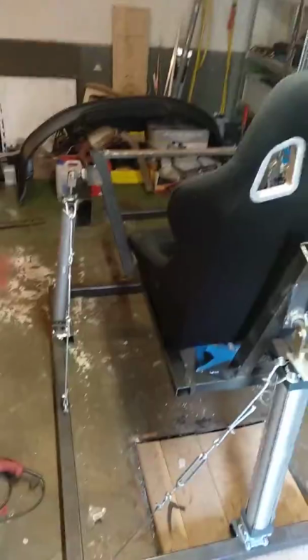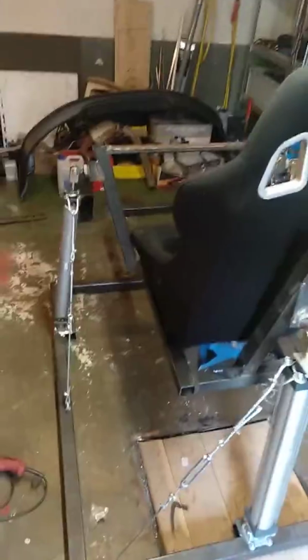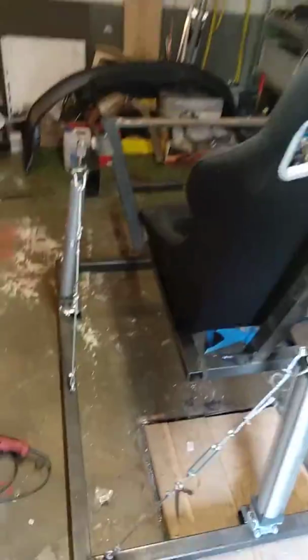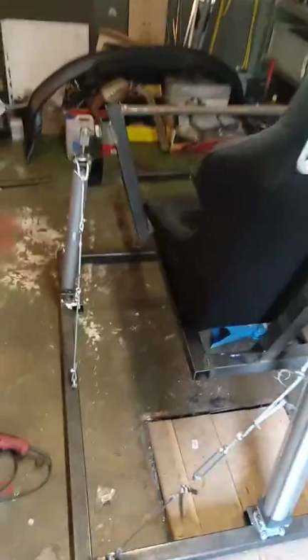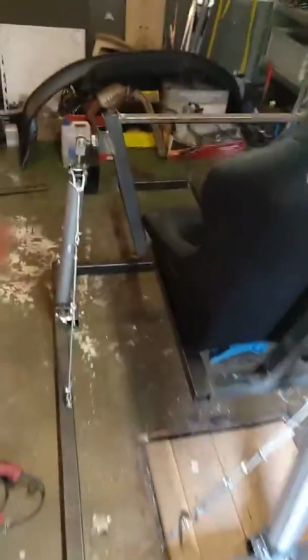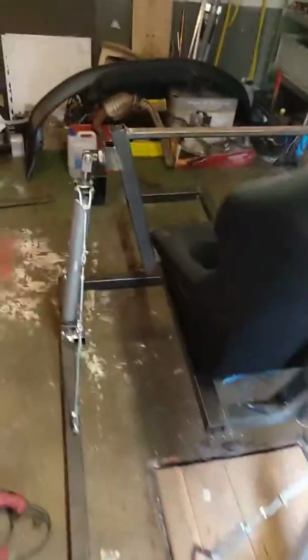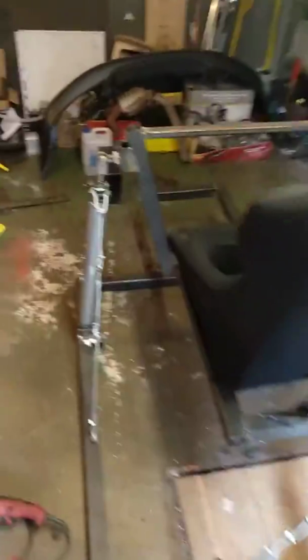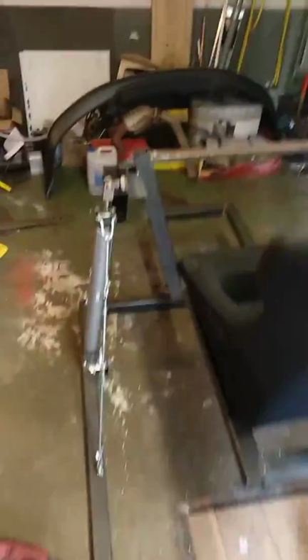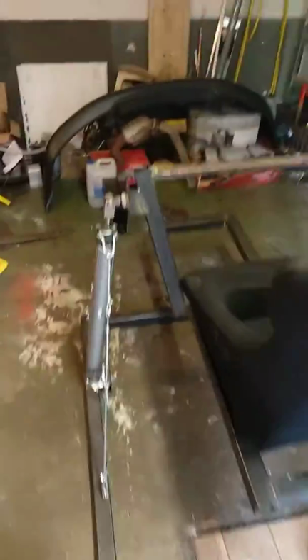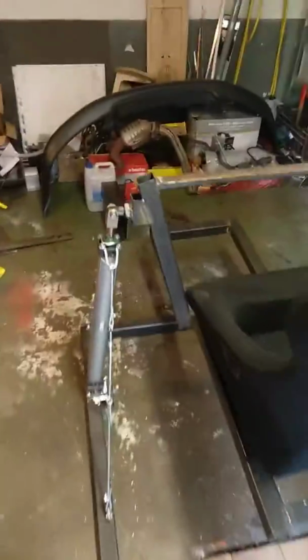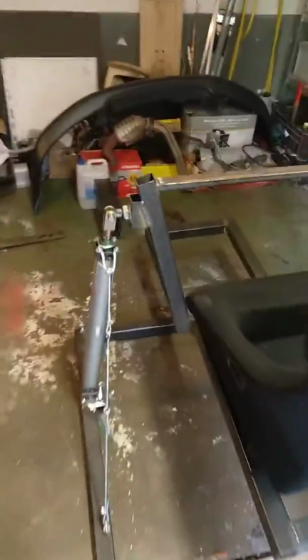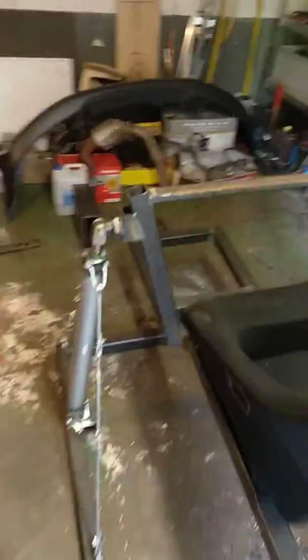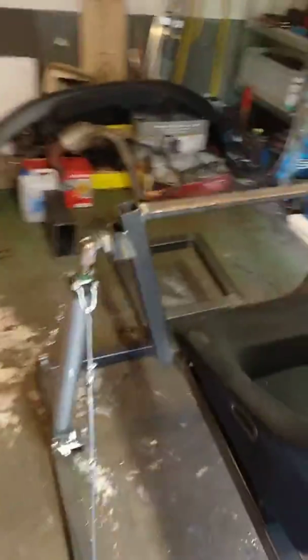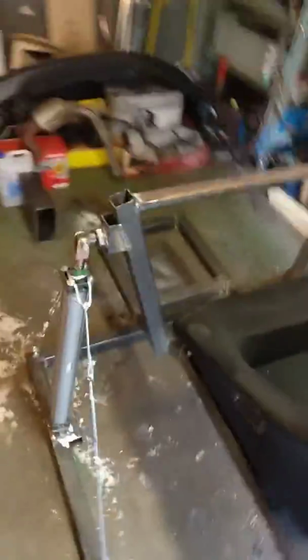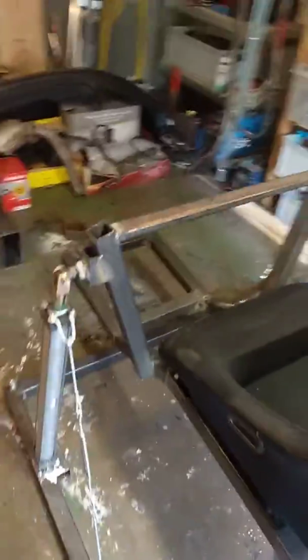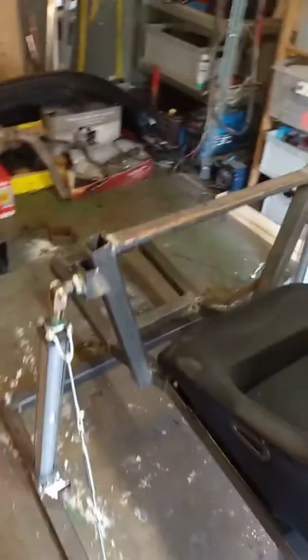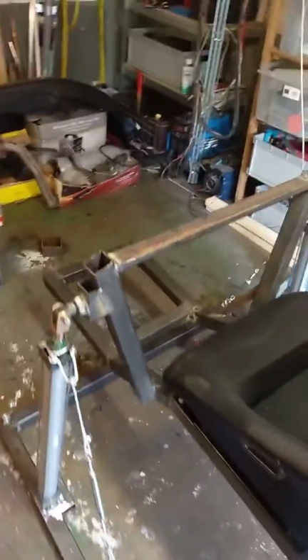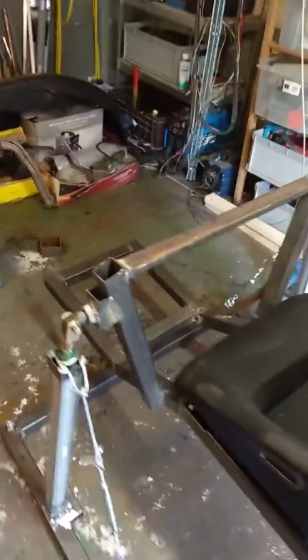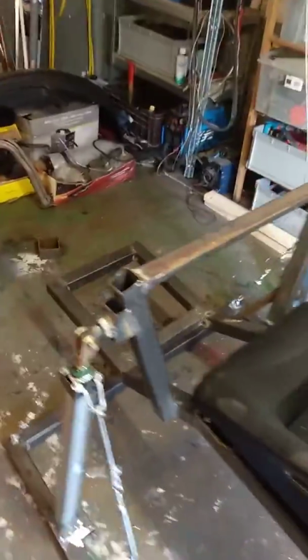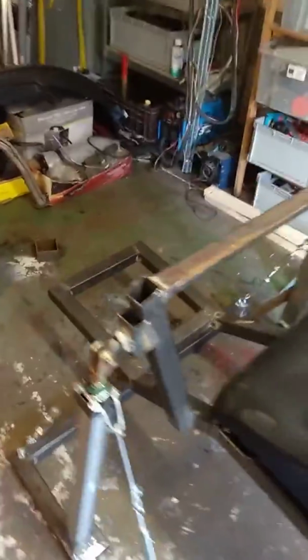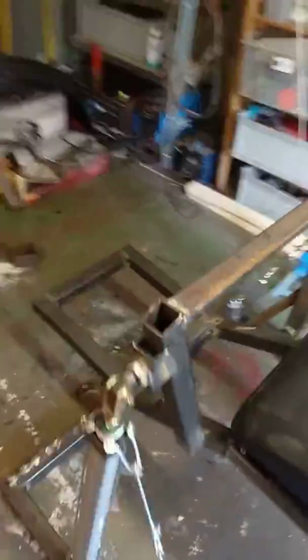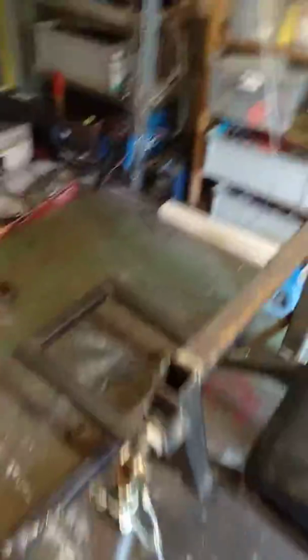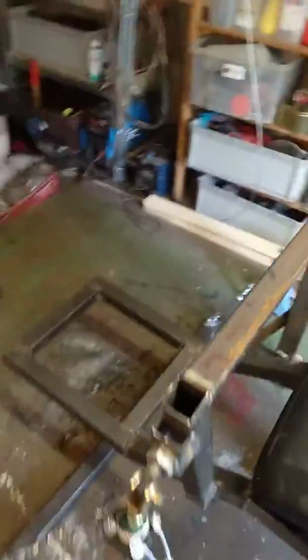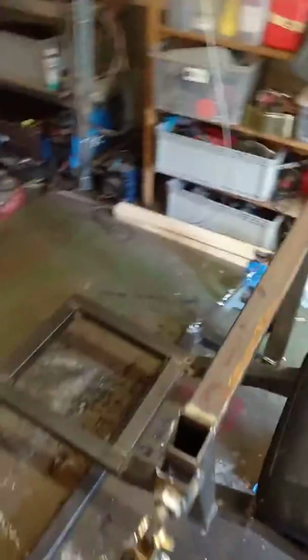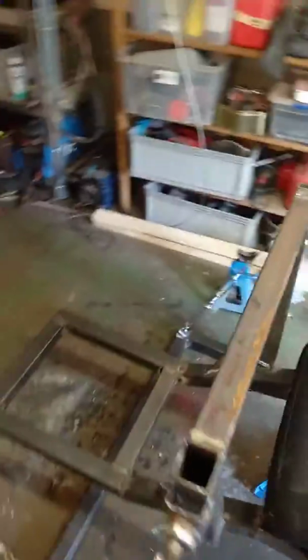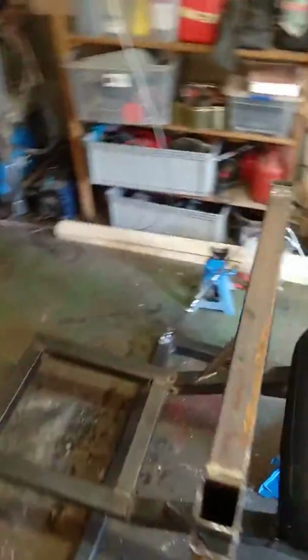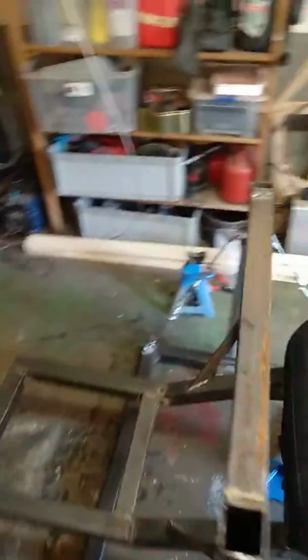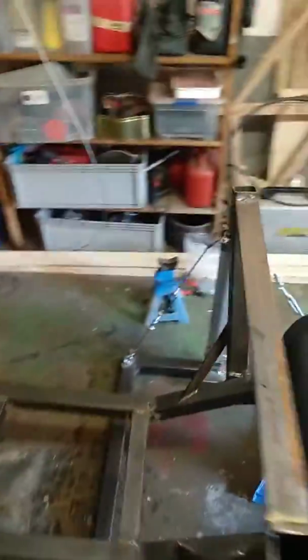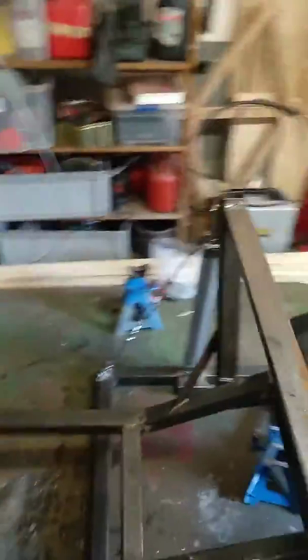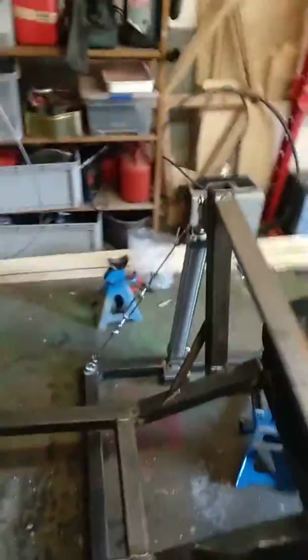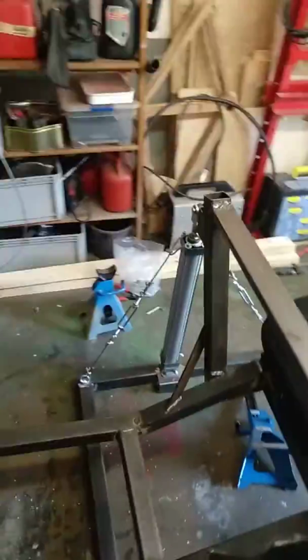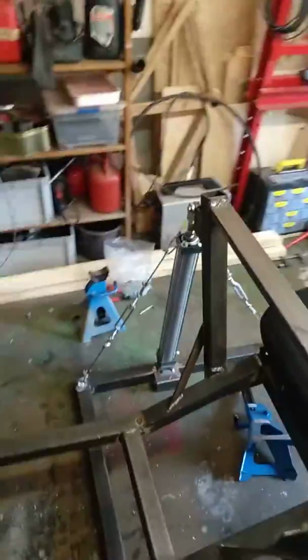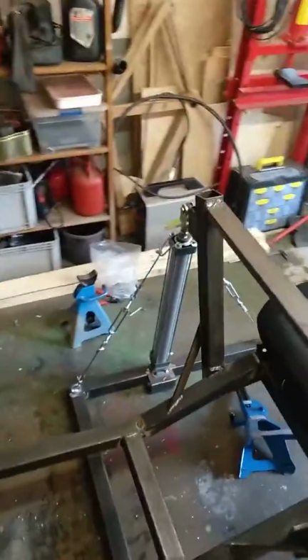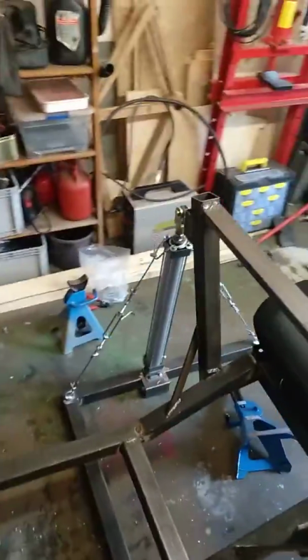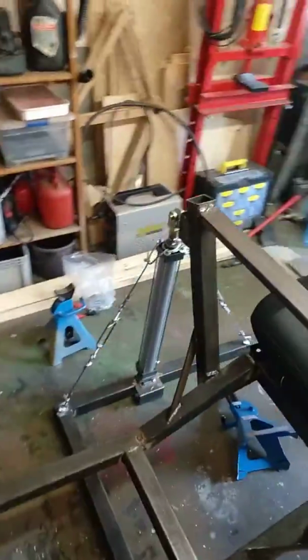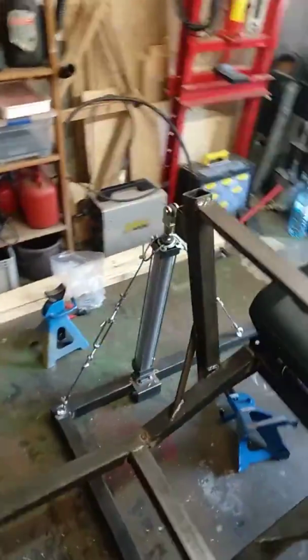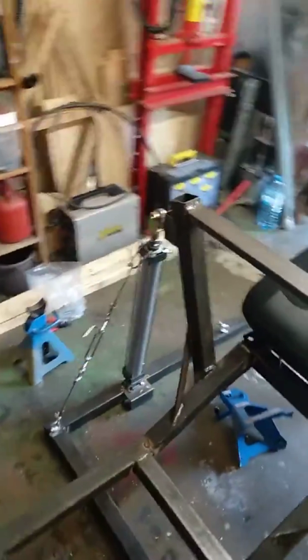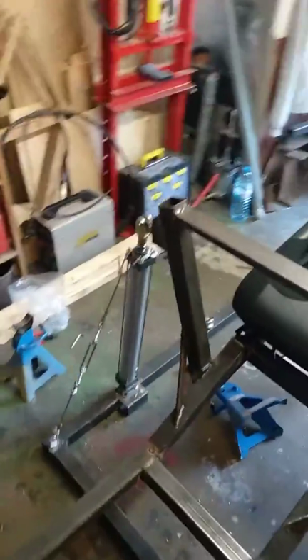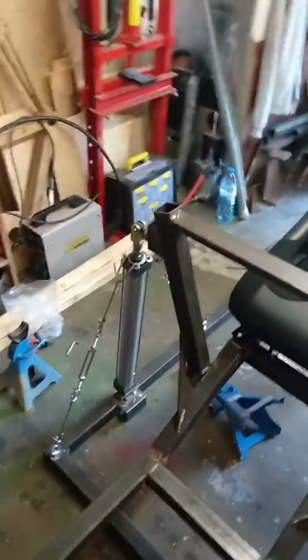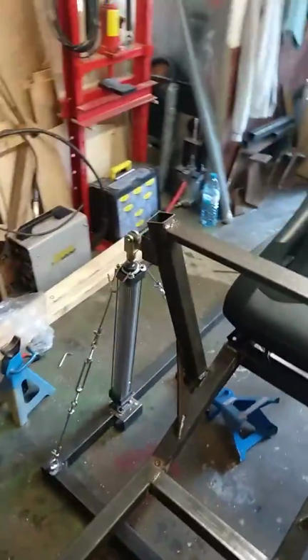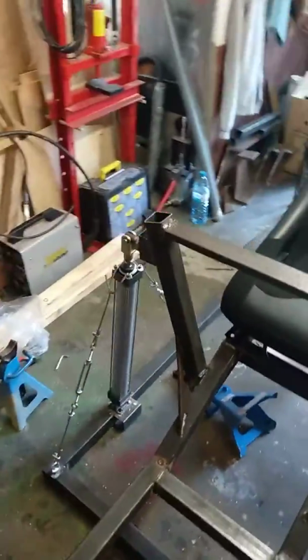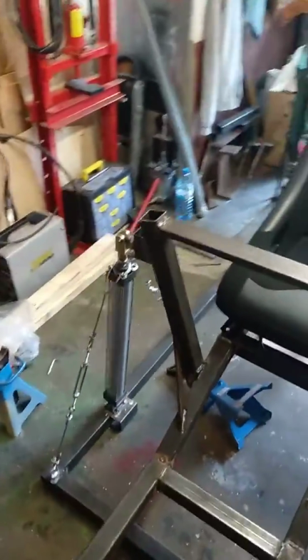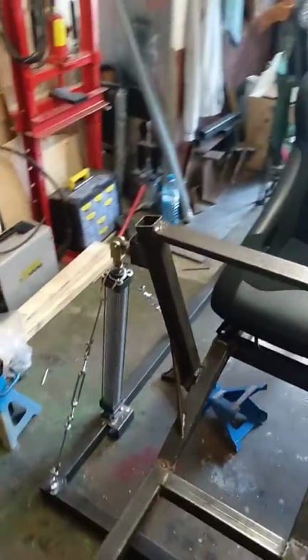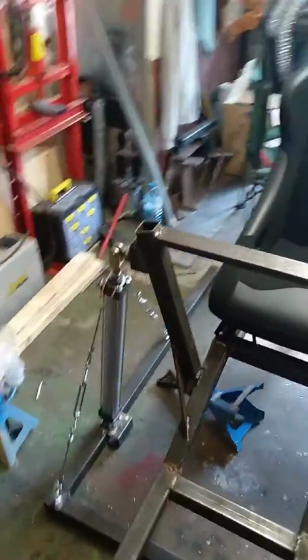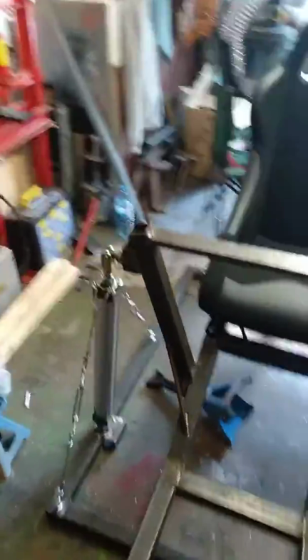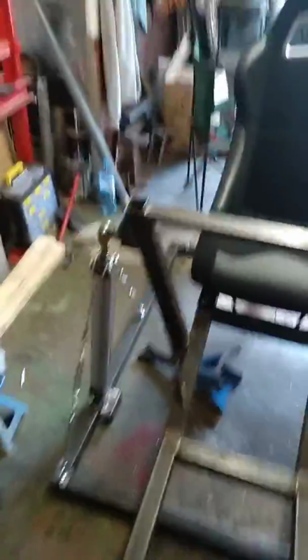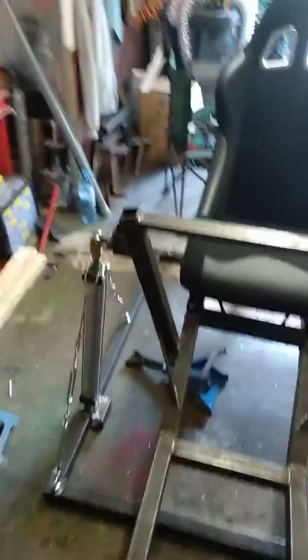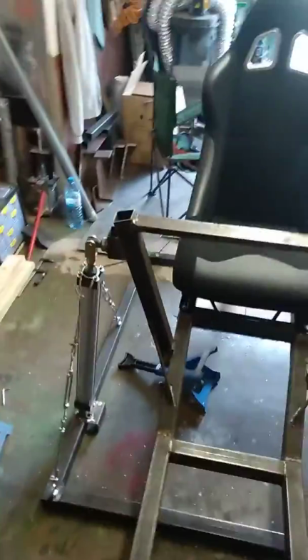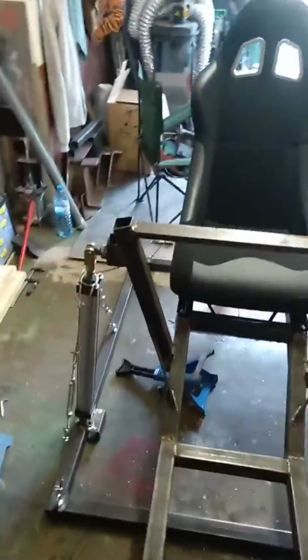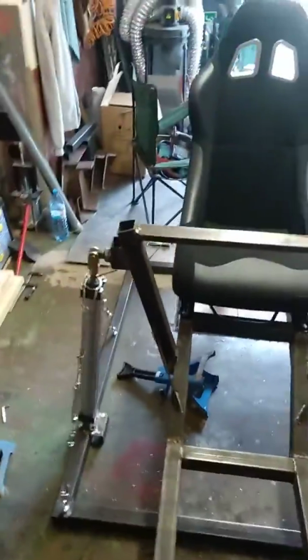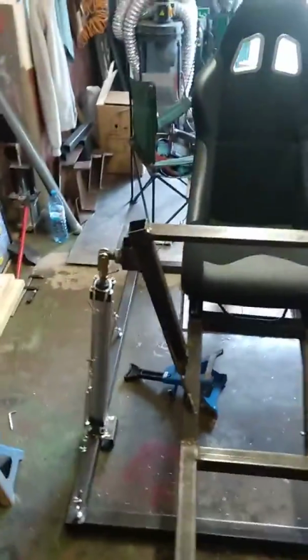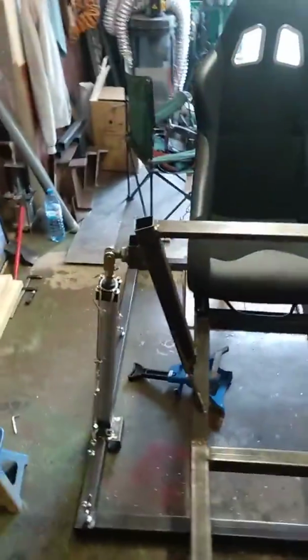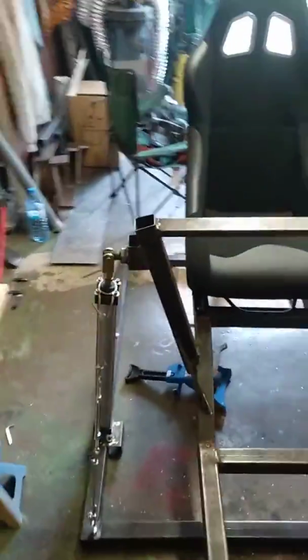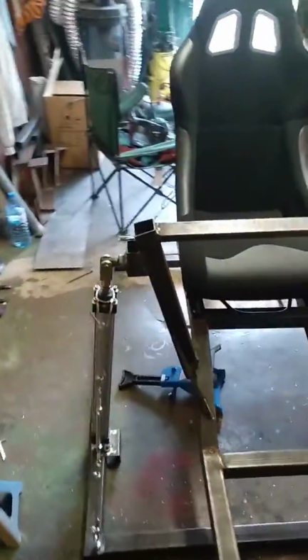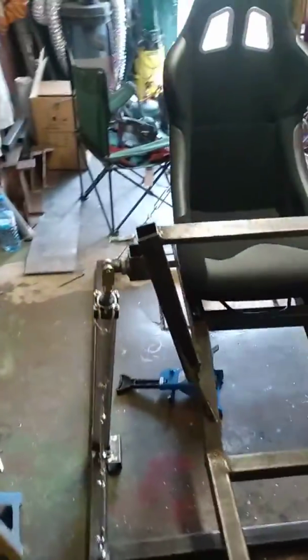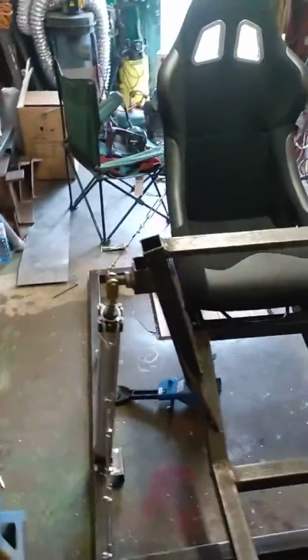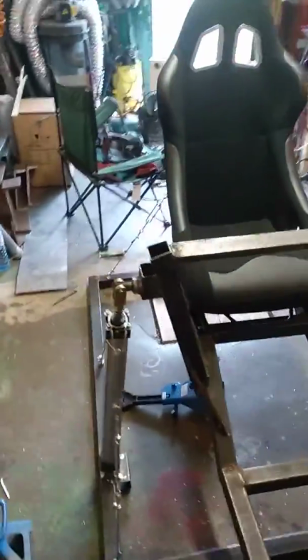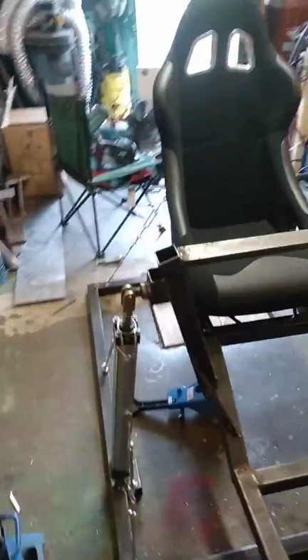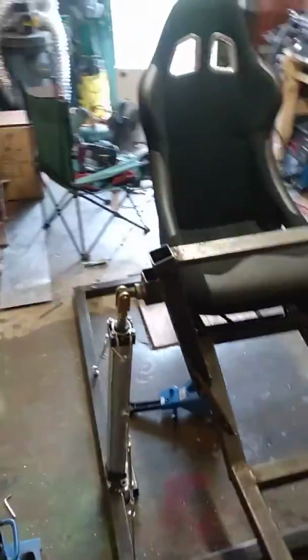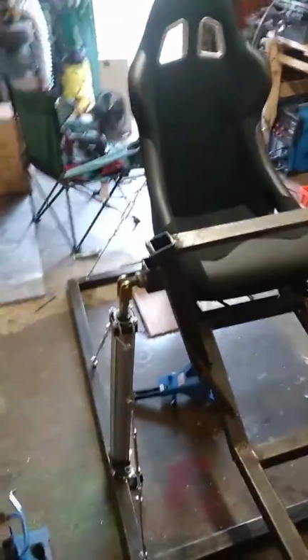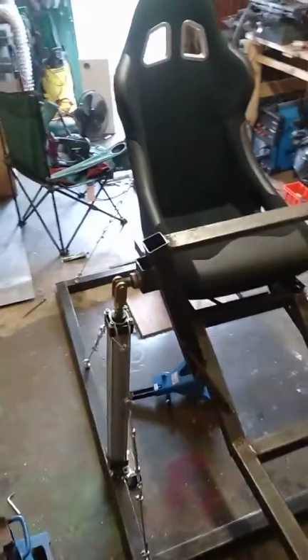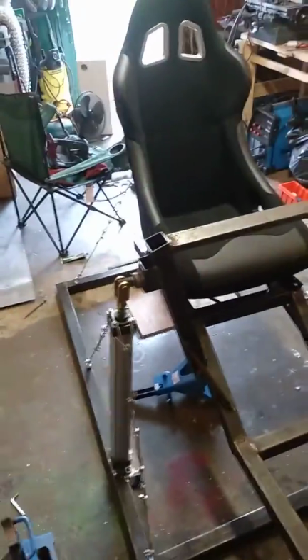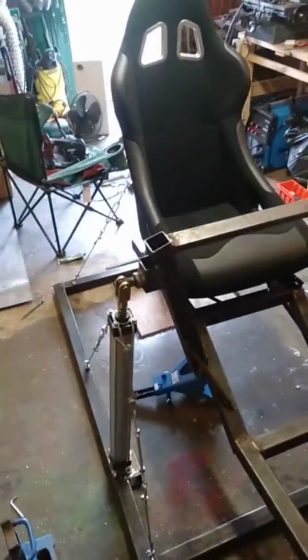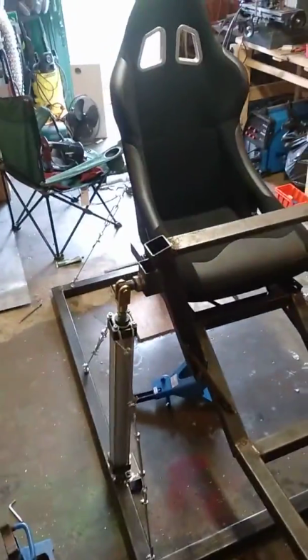Hello, this is the second update of my pneumatic simulator build.